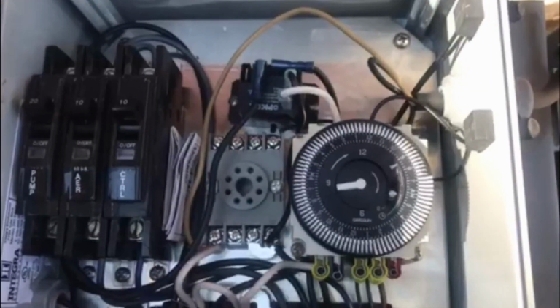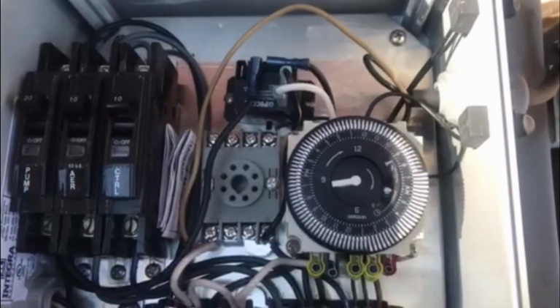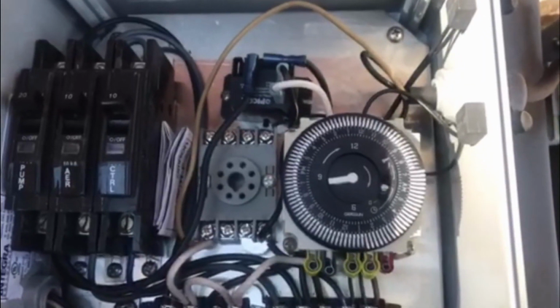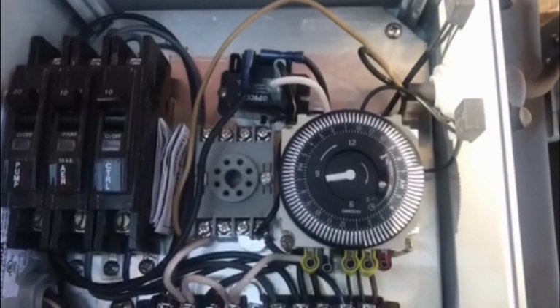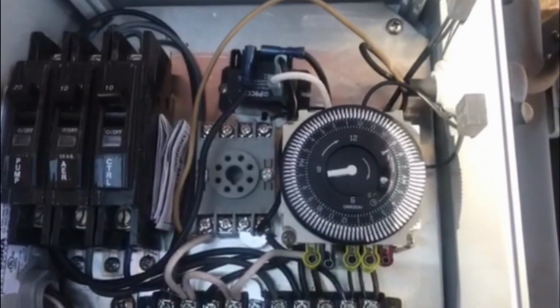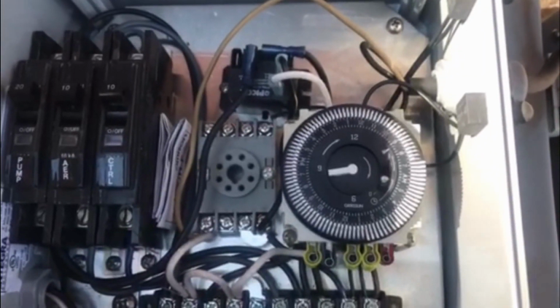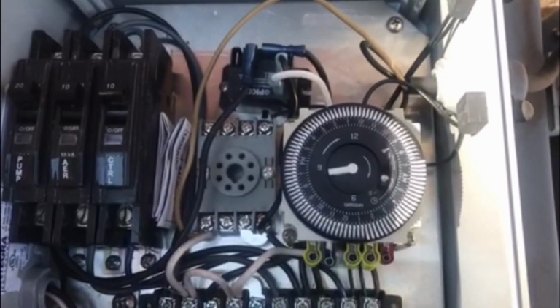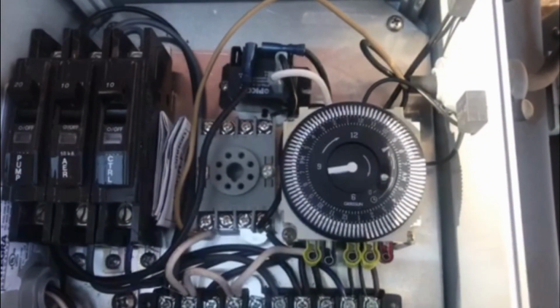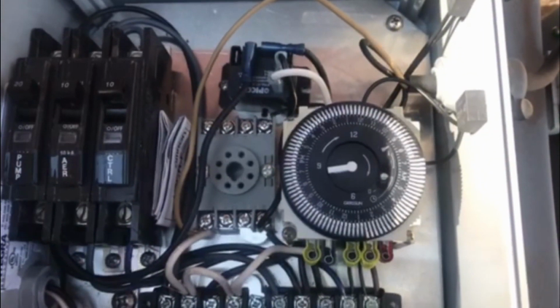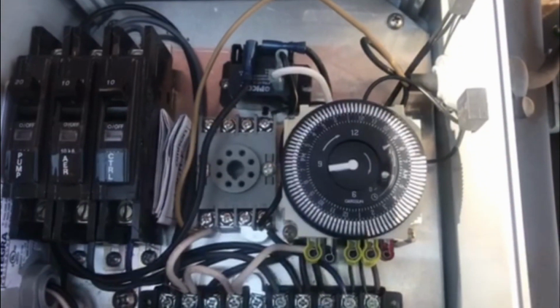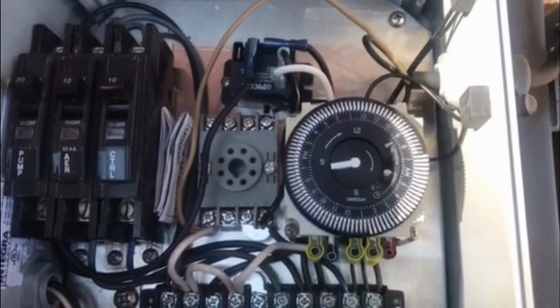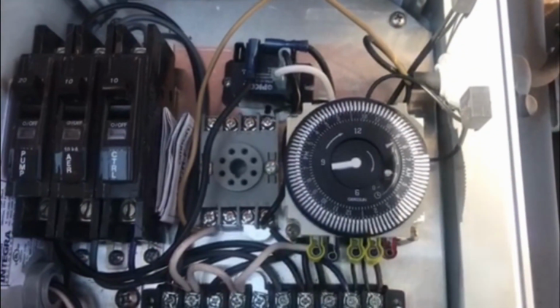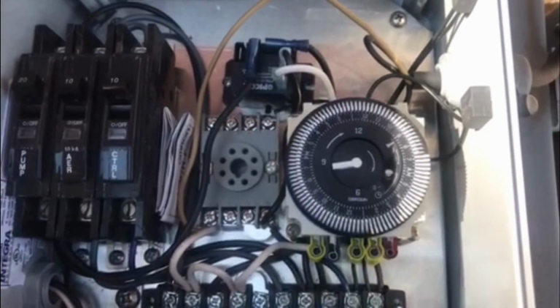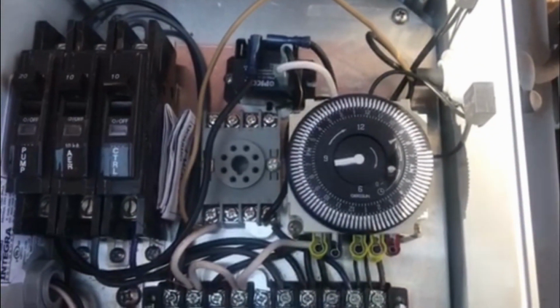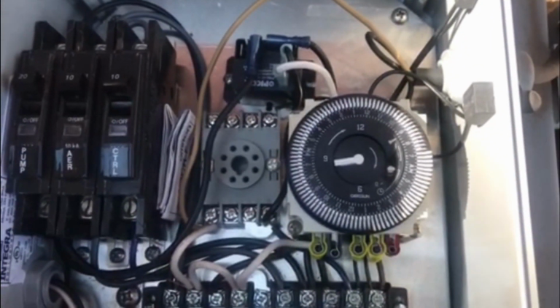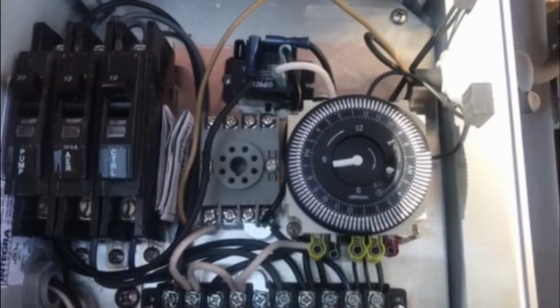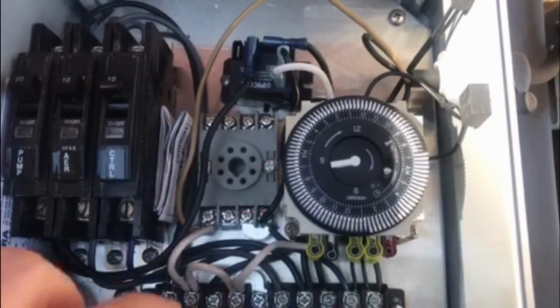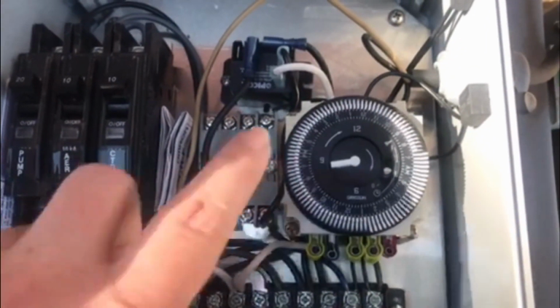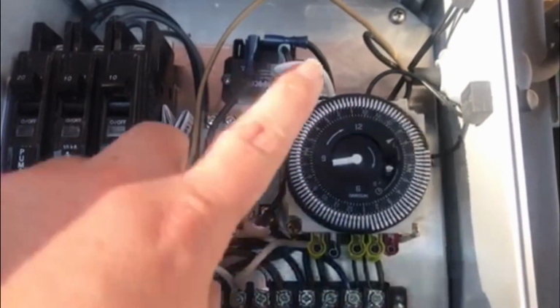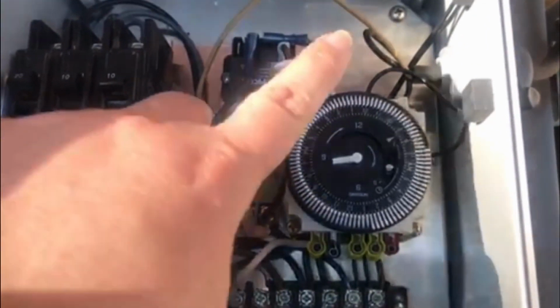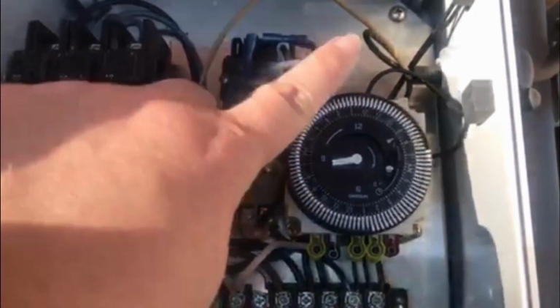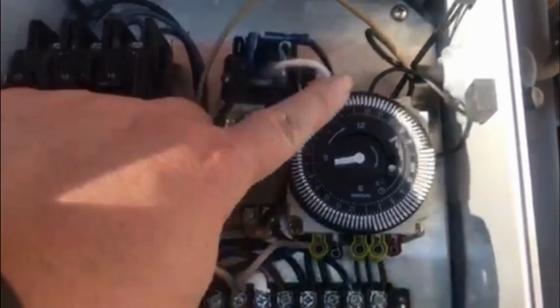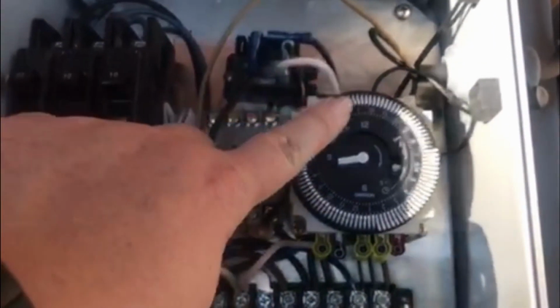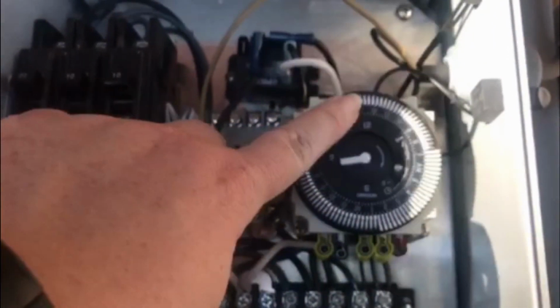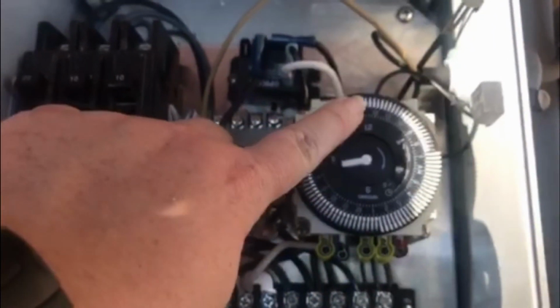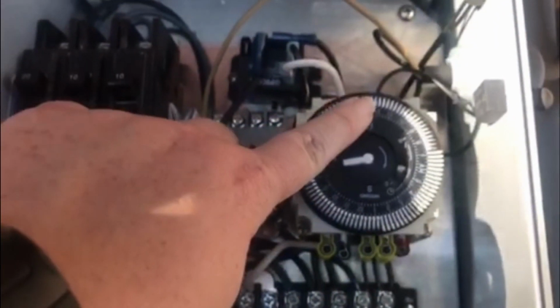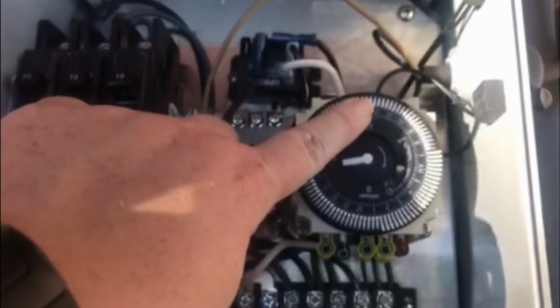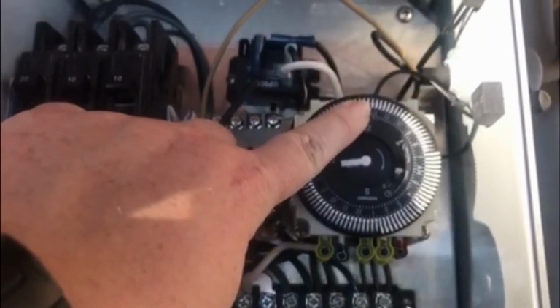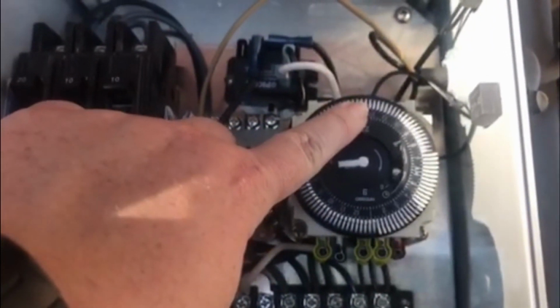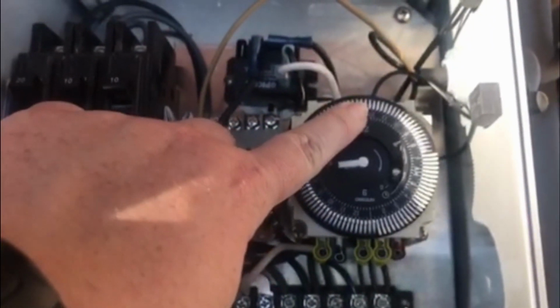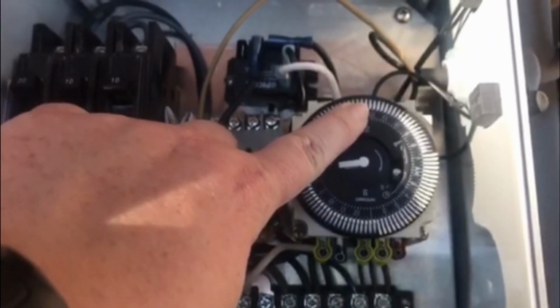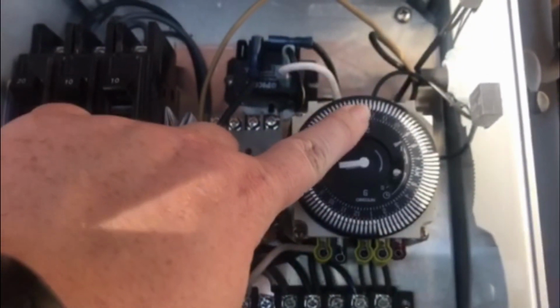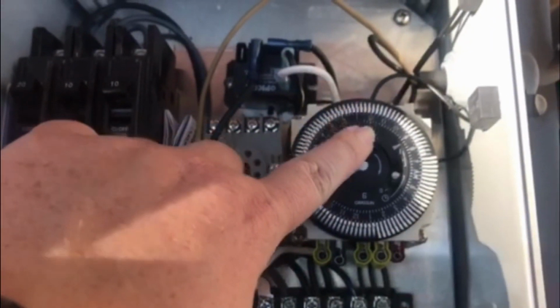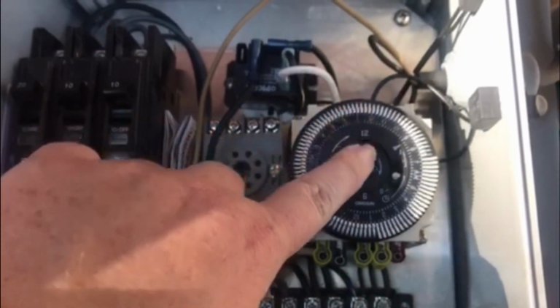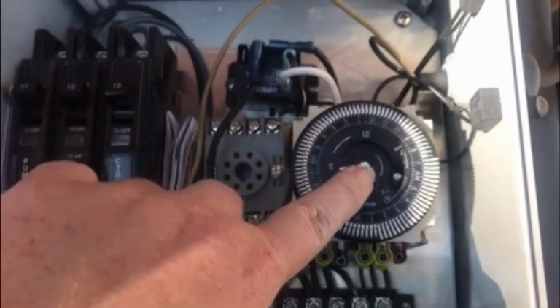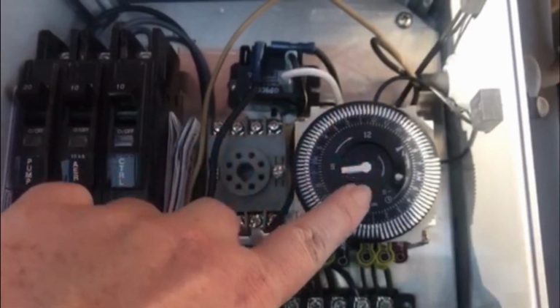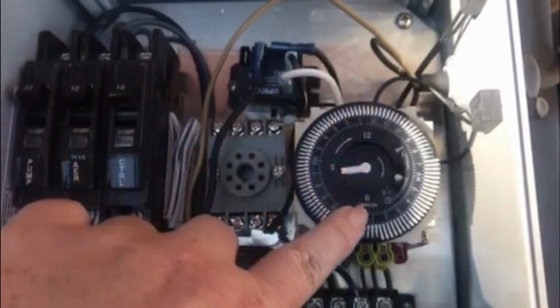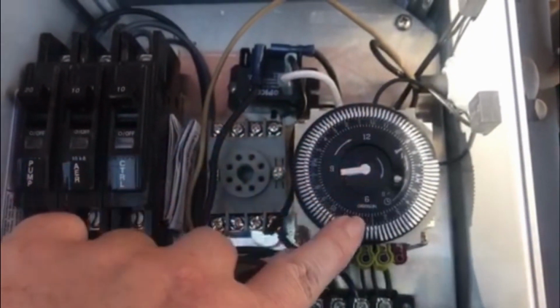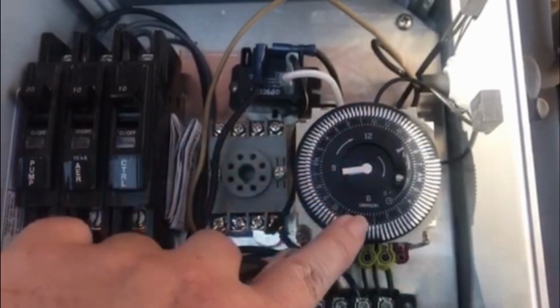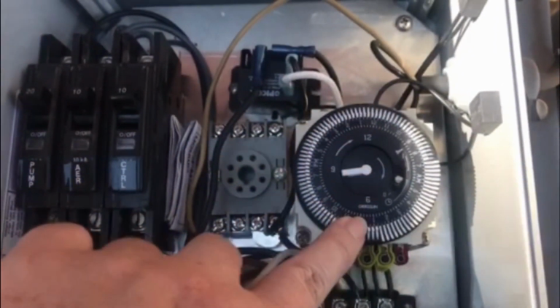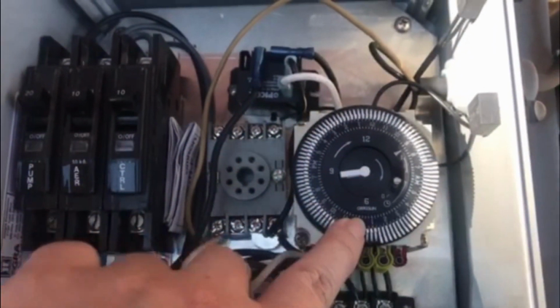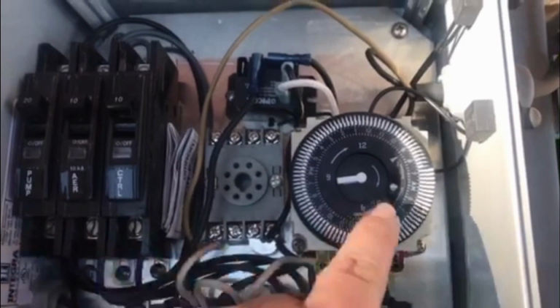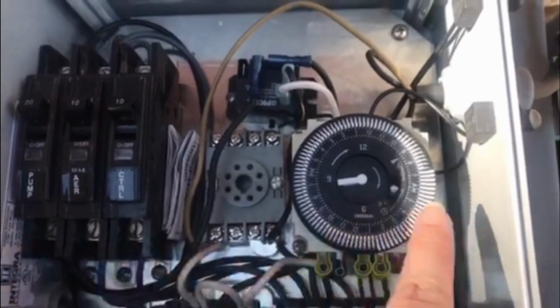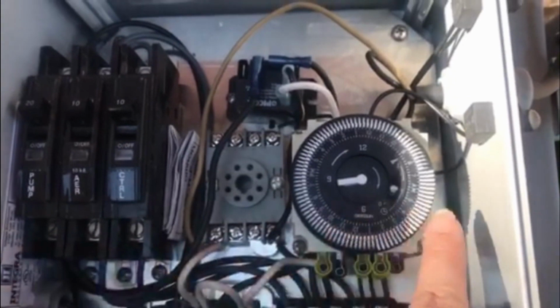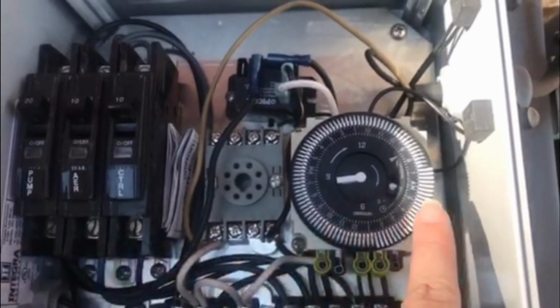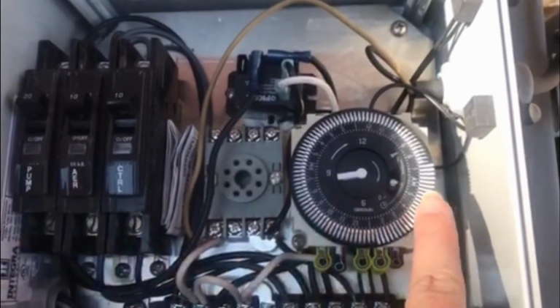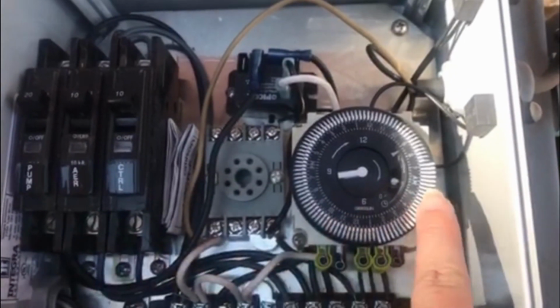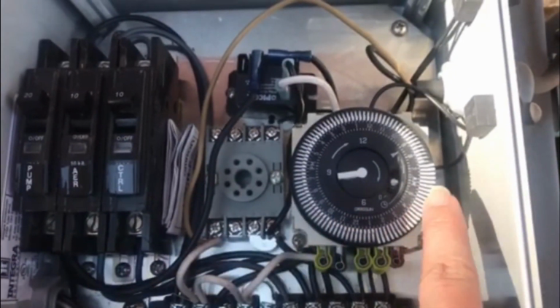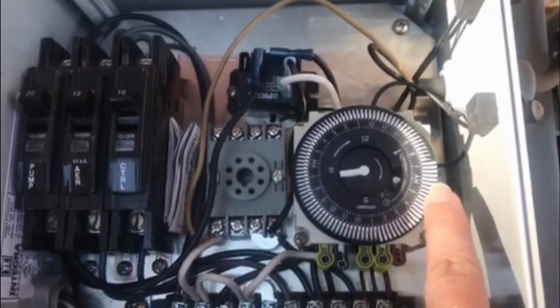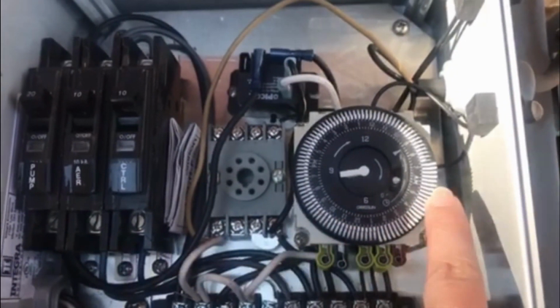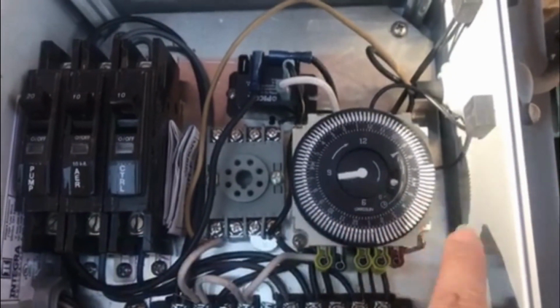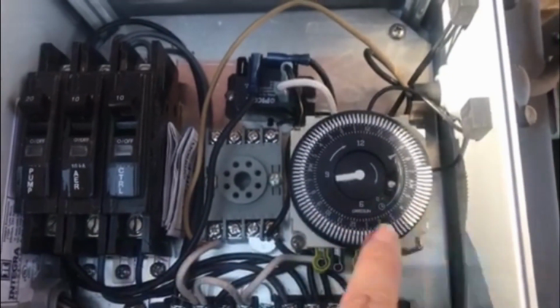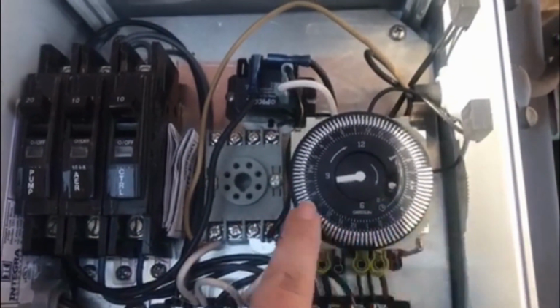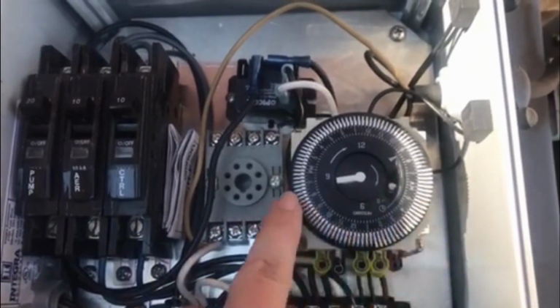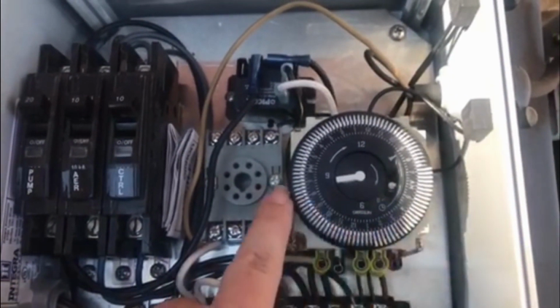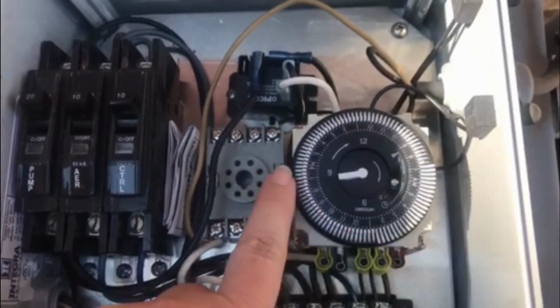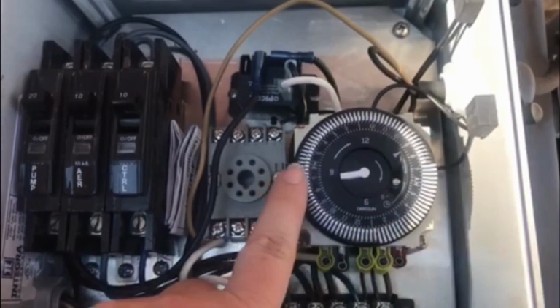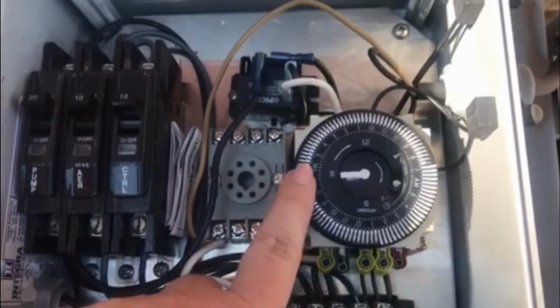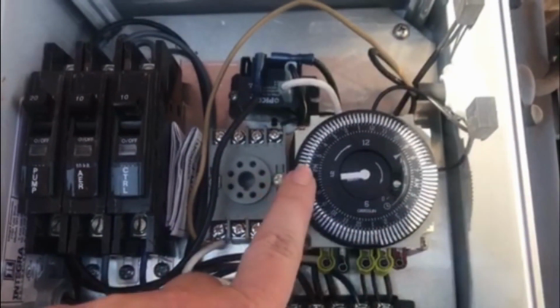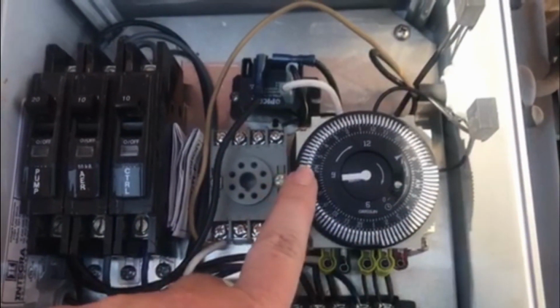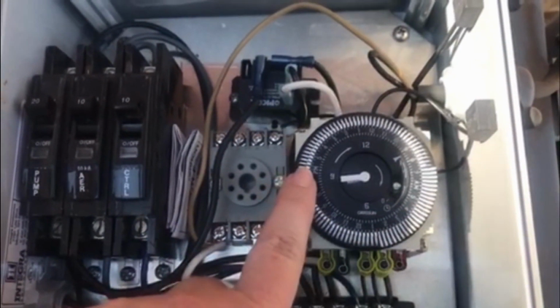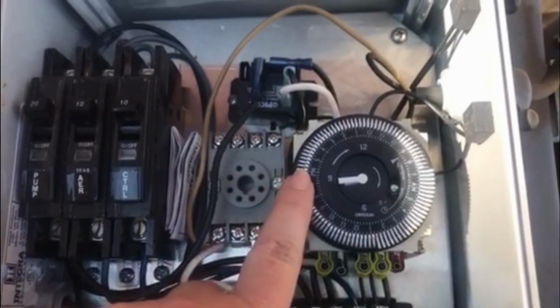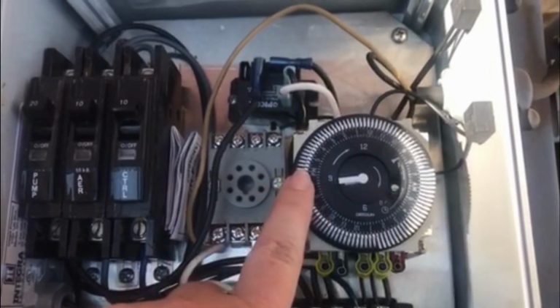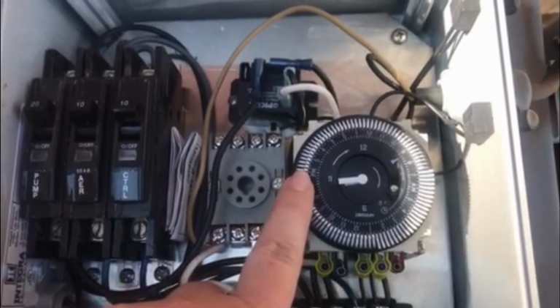Your timer is divided into a.m. and p.m. From 12 to 12, this side would be a.m. and this side would be p.m.